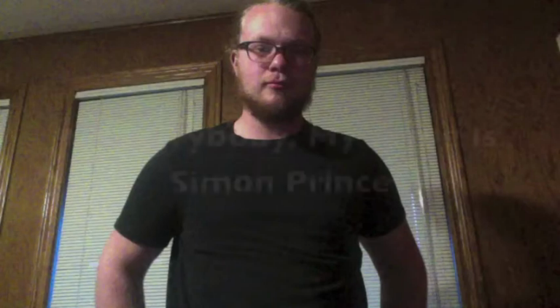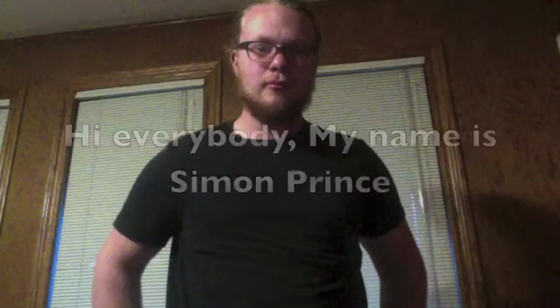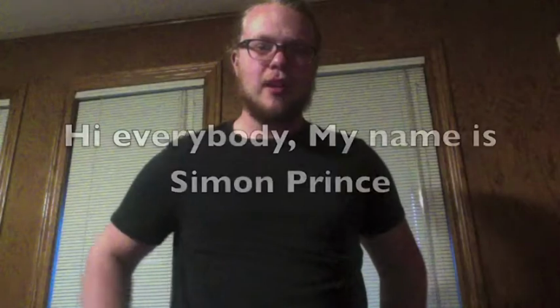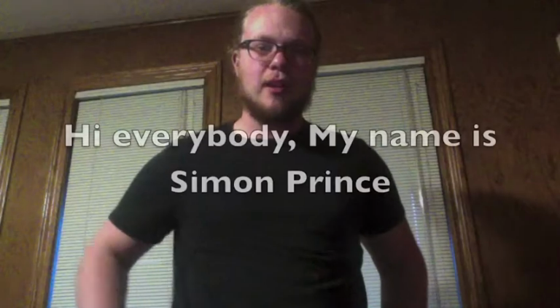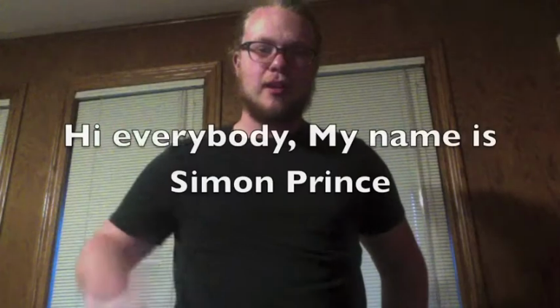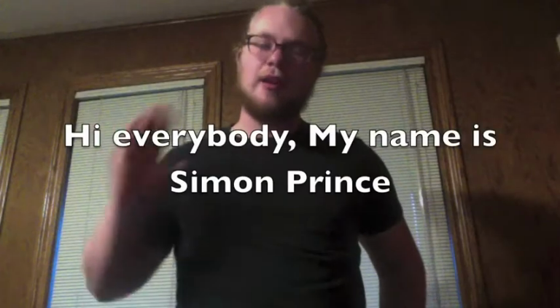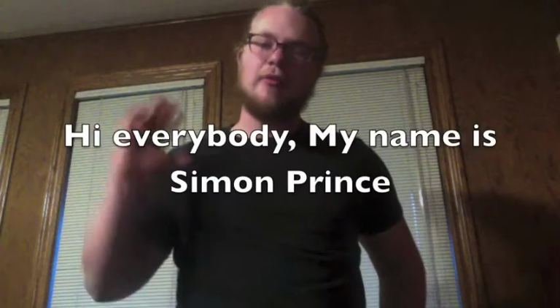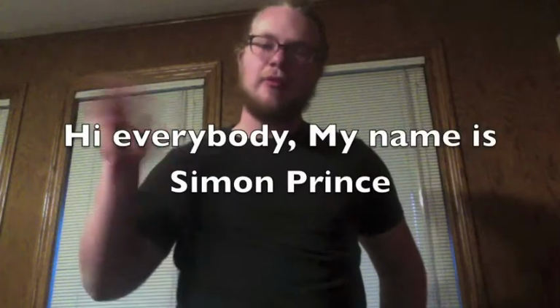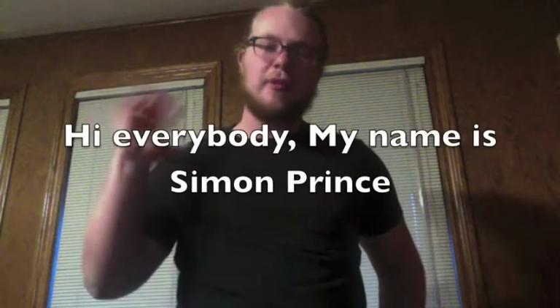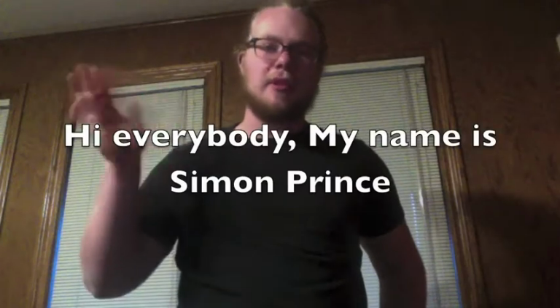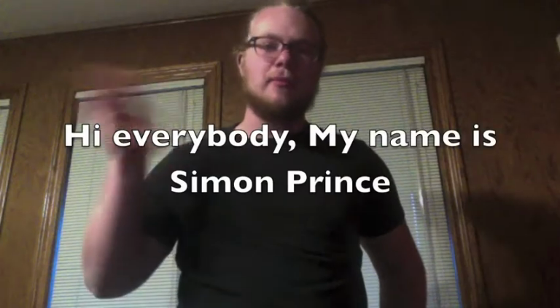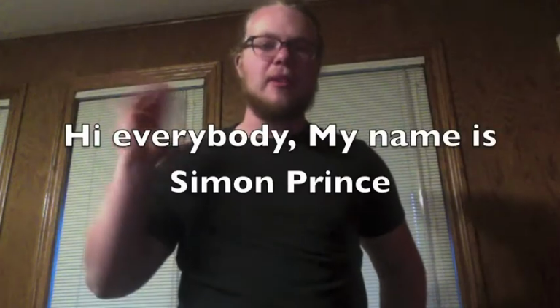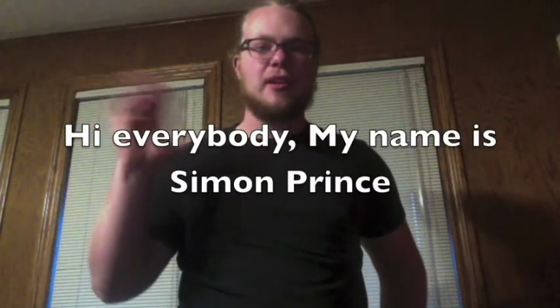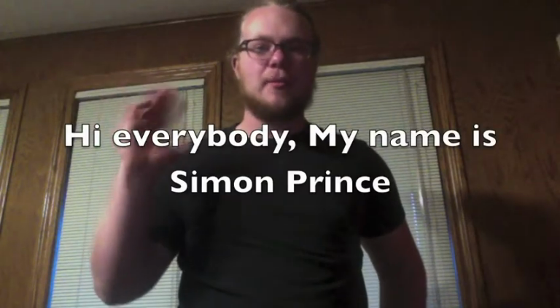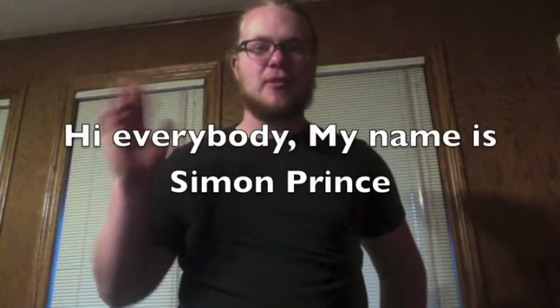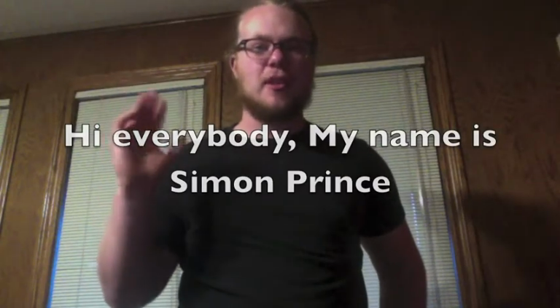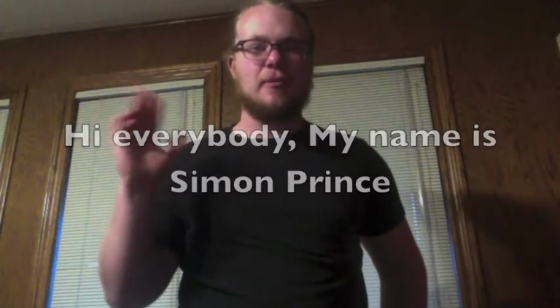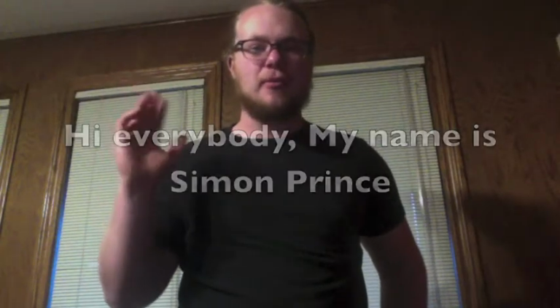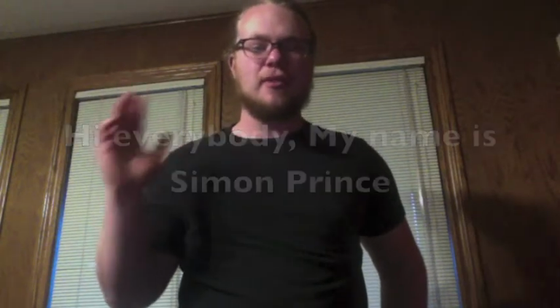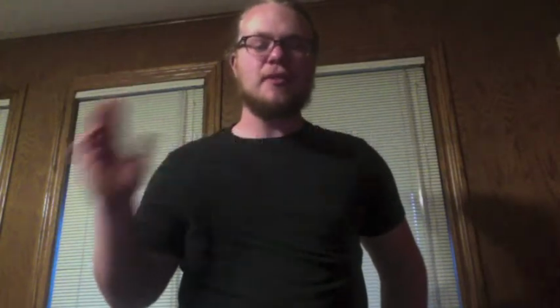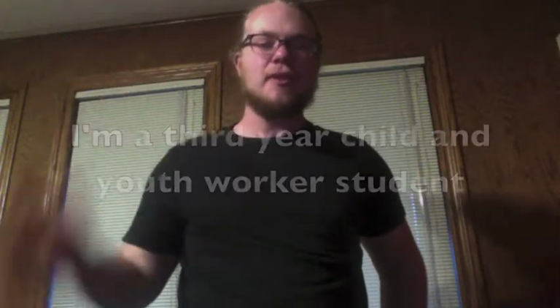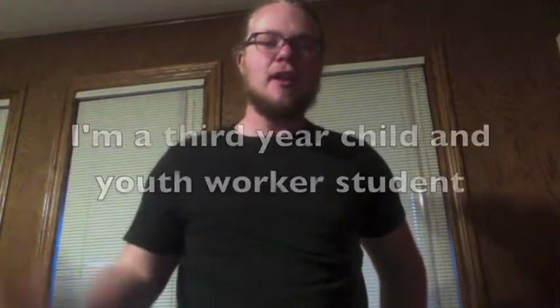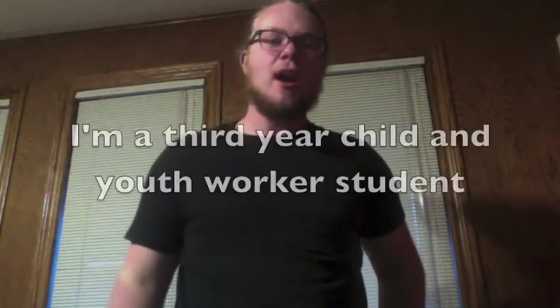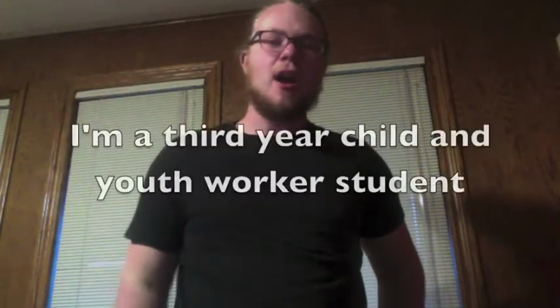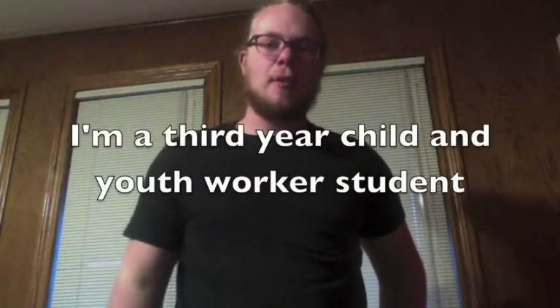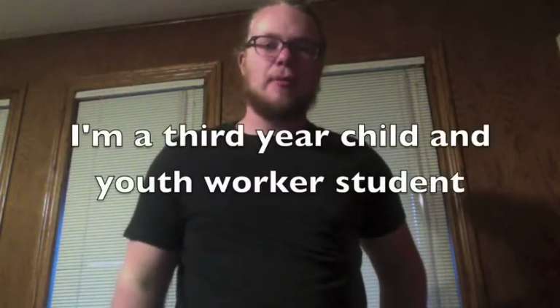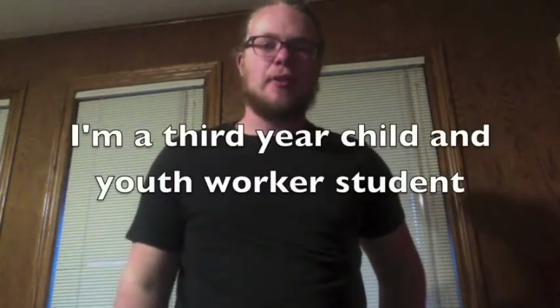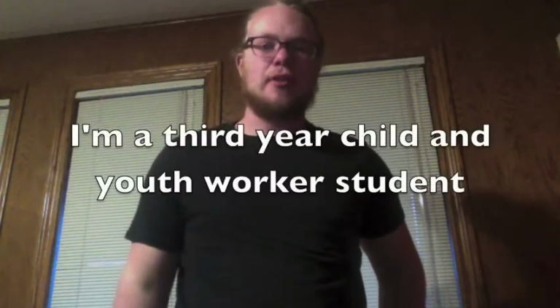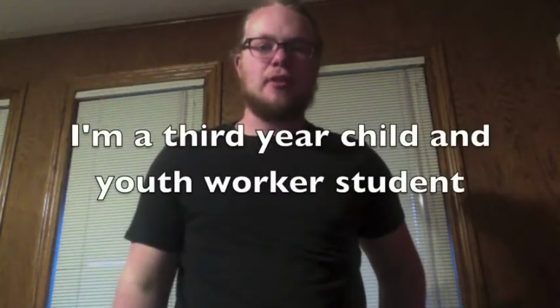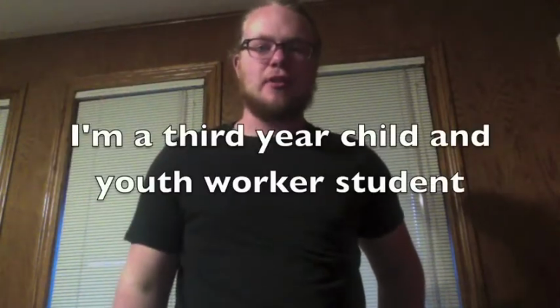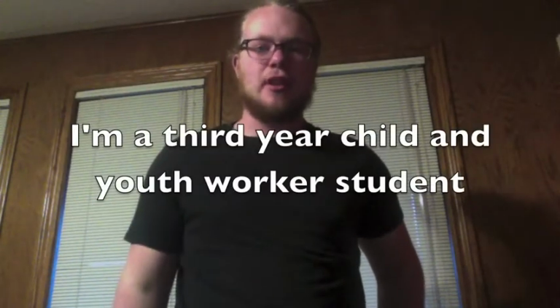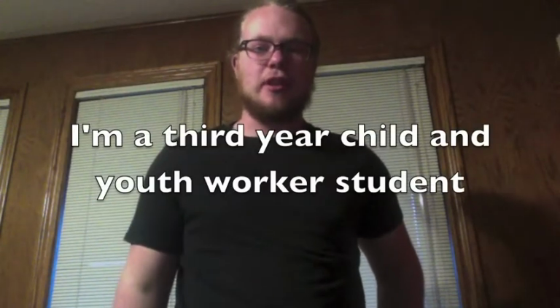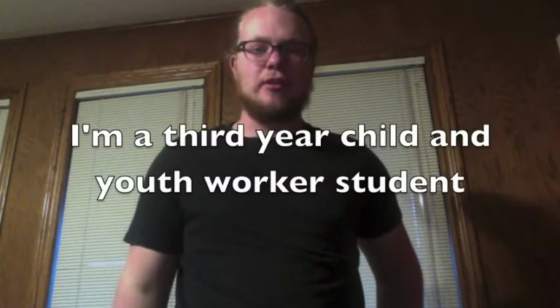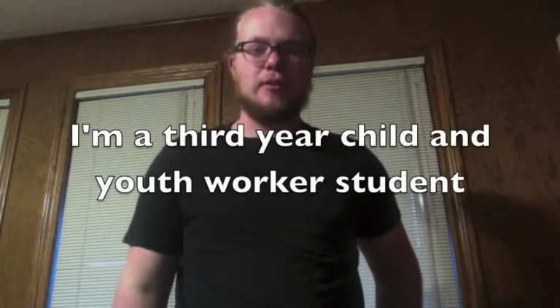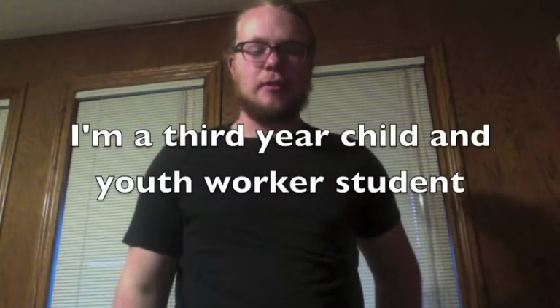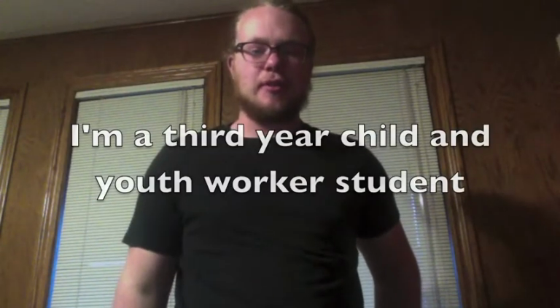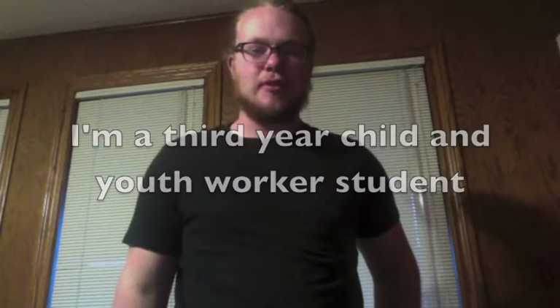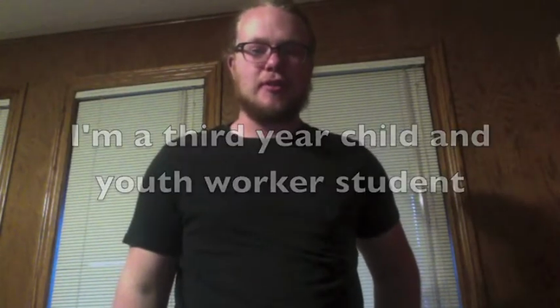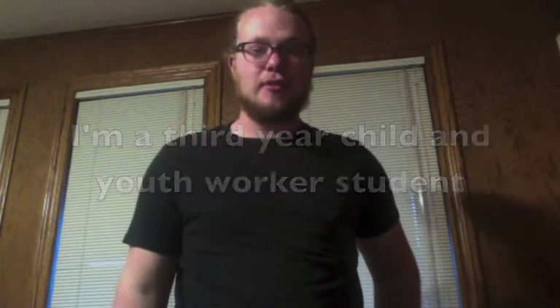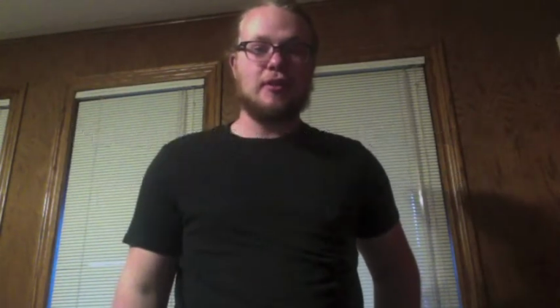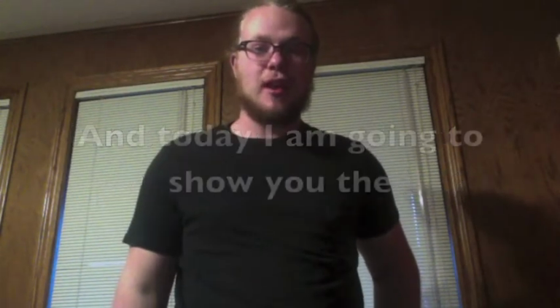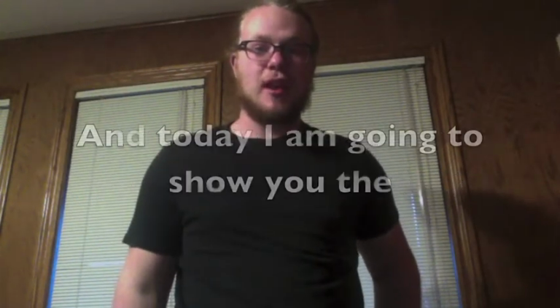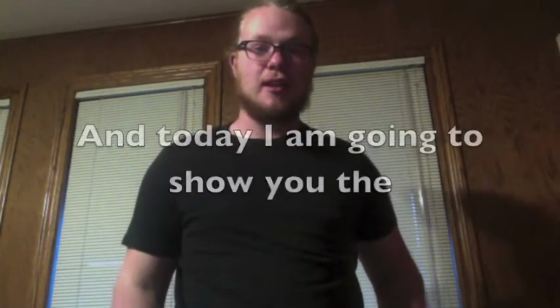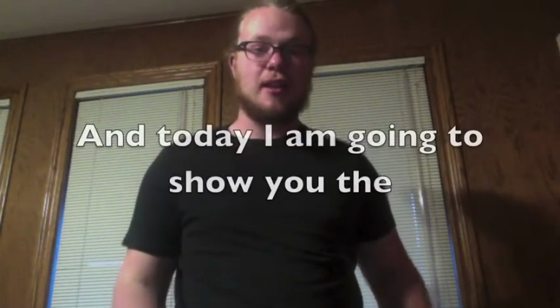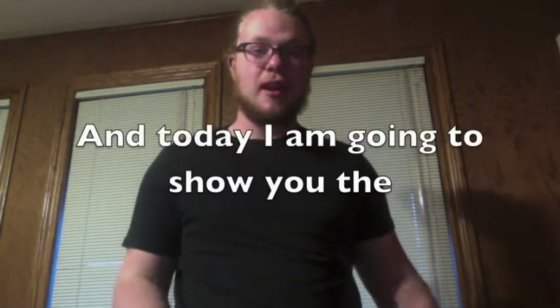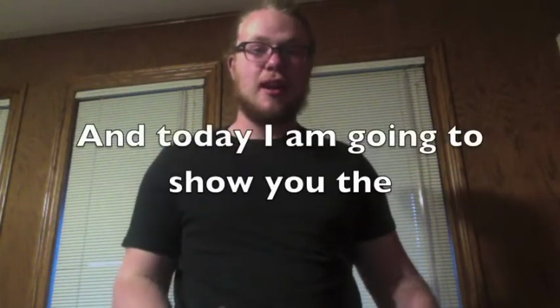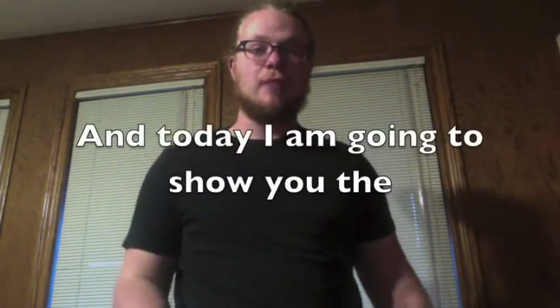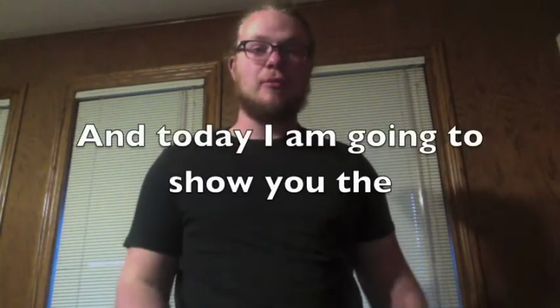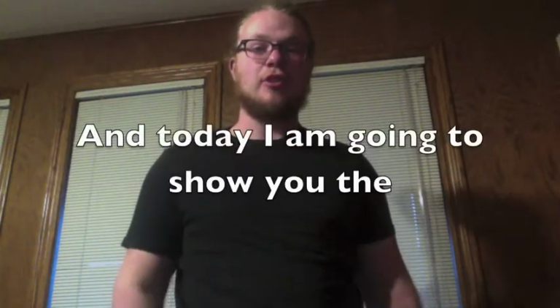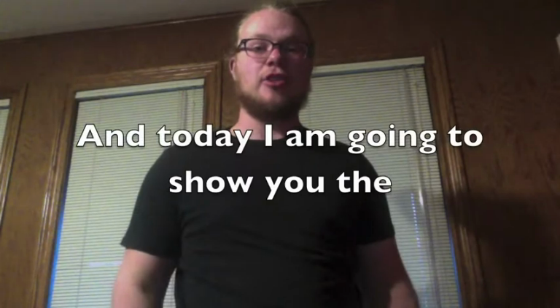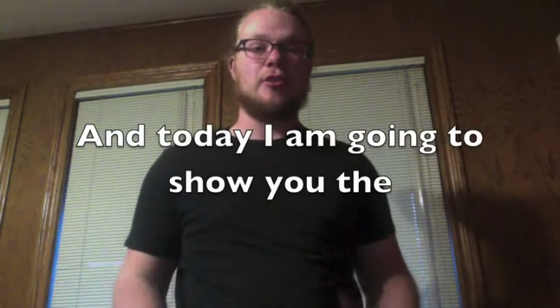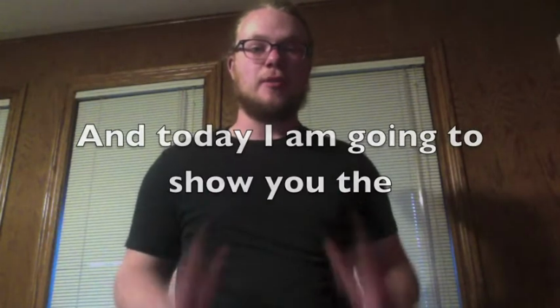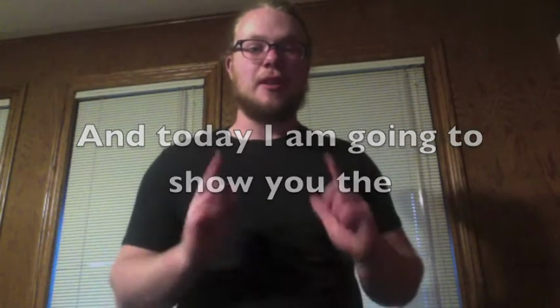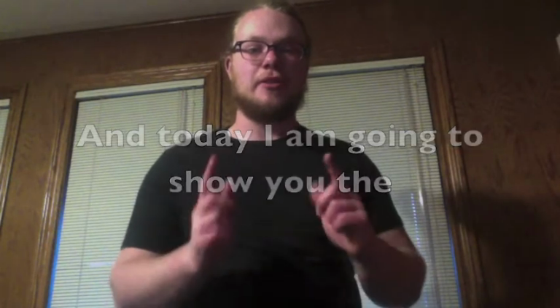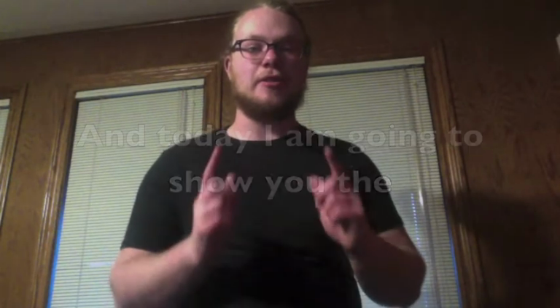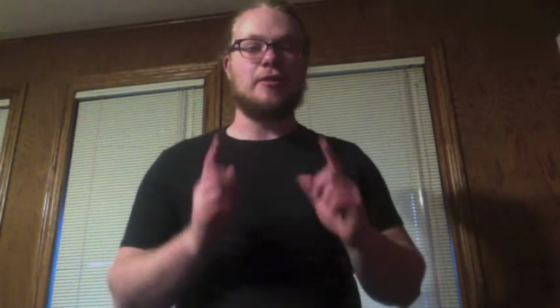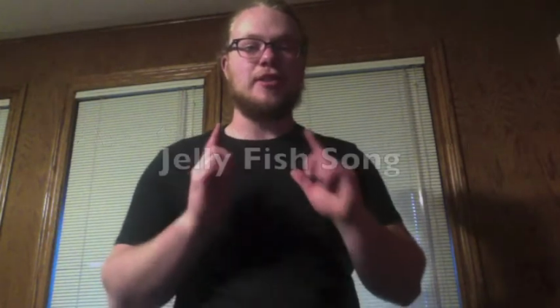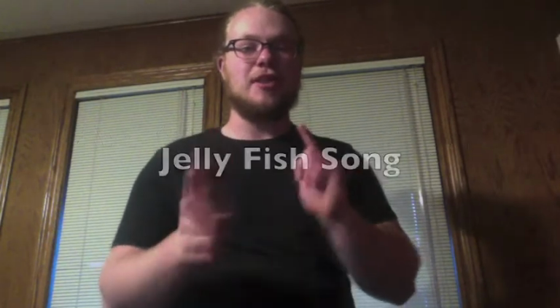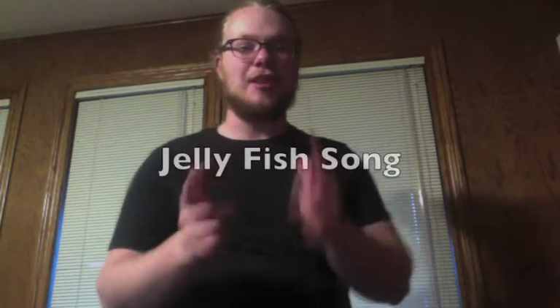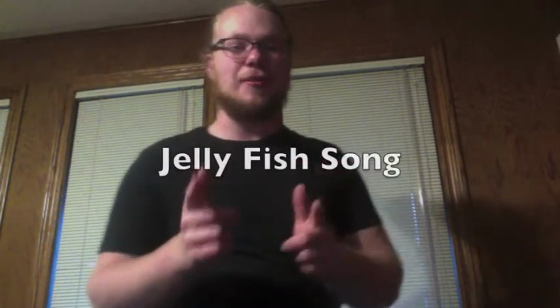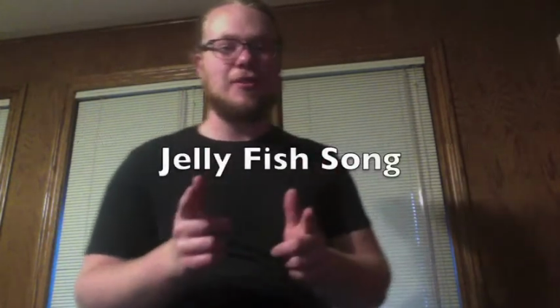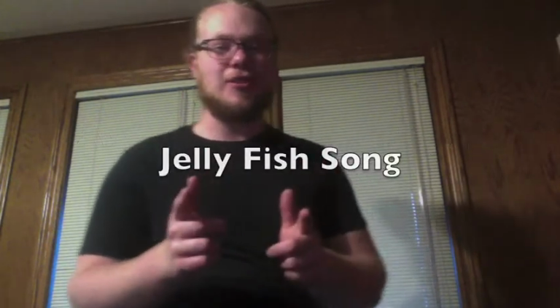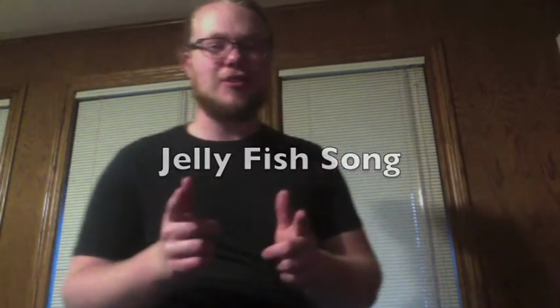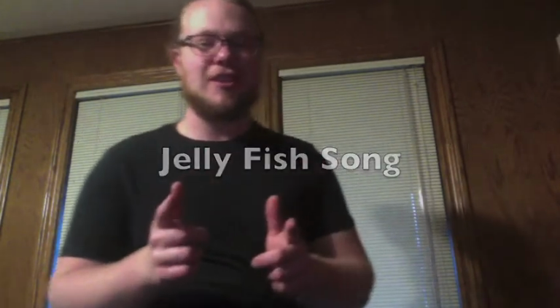Hi everybody, my name is Simon Prince. I'm a third year child and youth worker student, and today I'm going to show you how to do the jellyfish song.